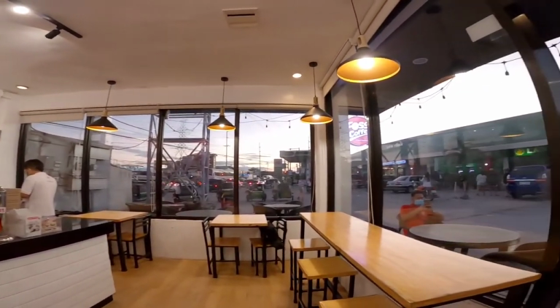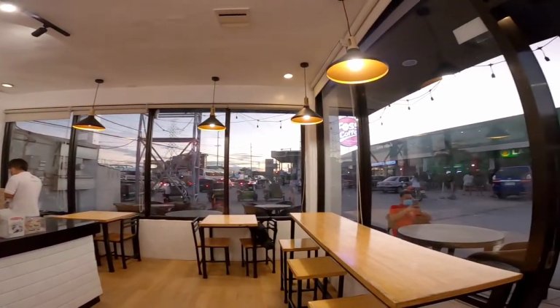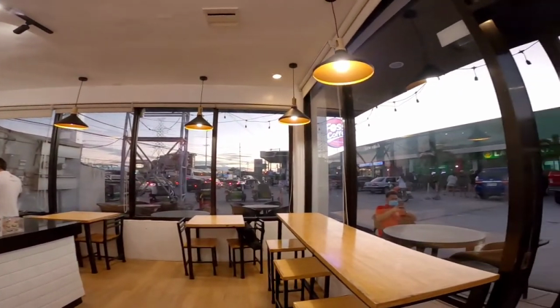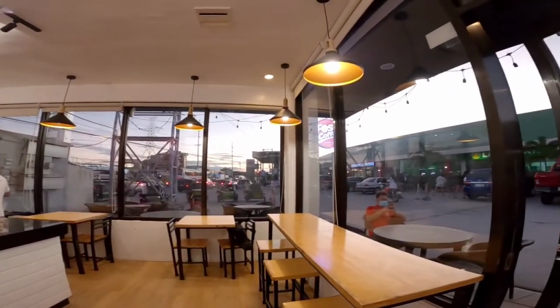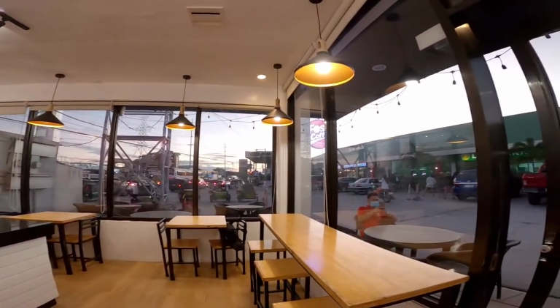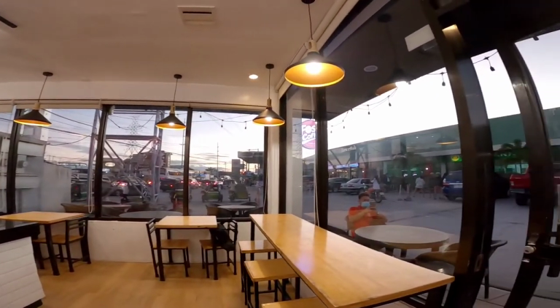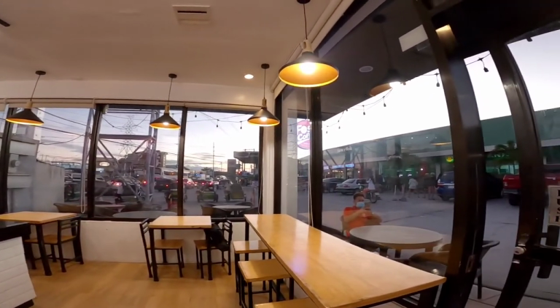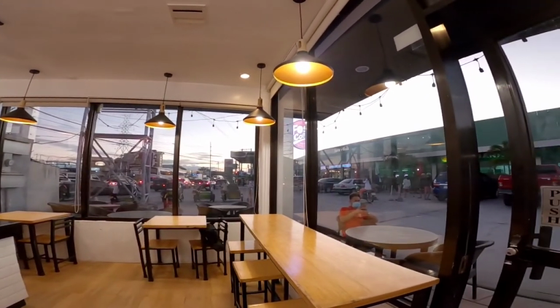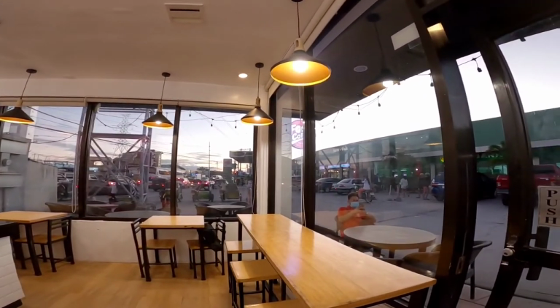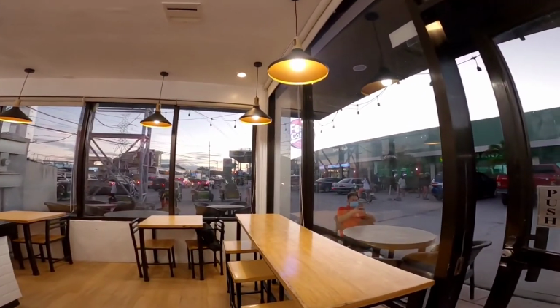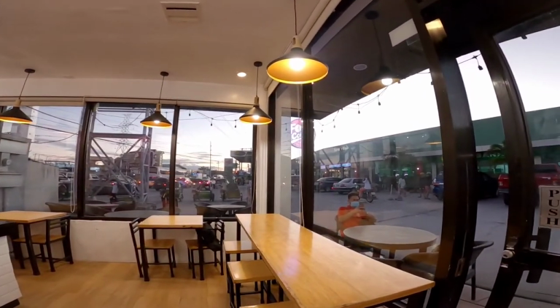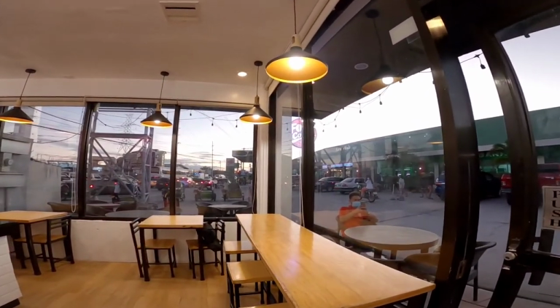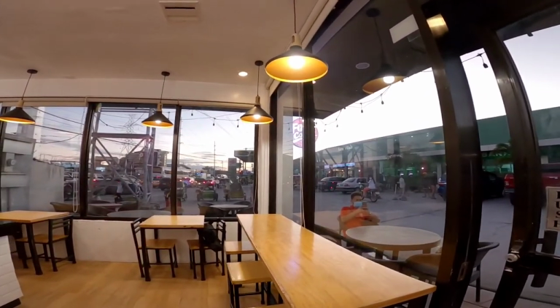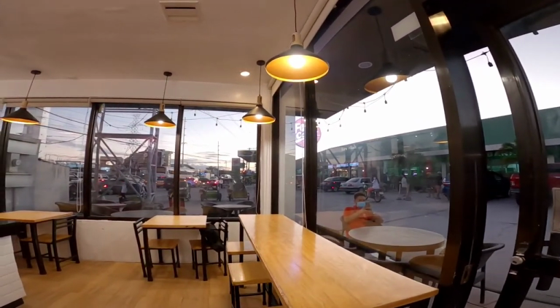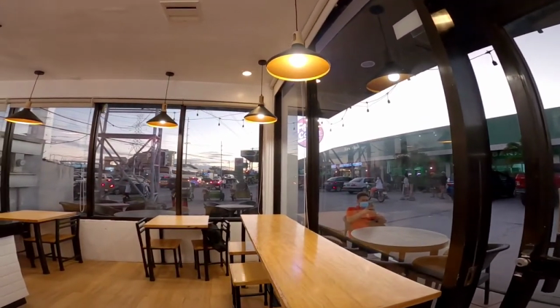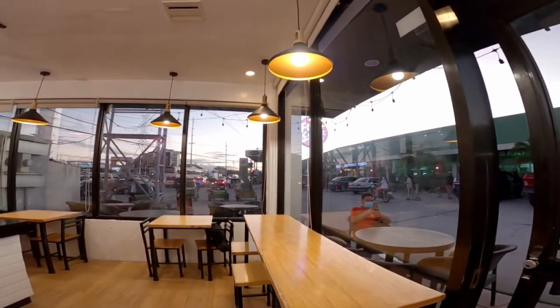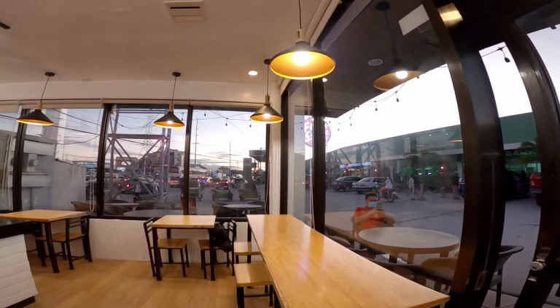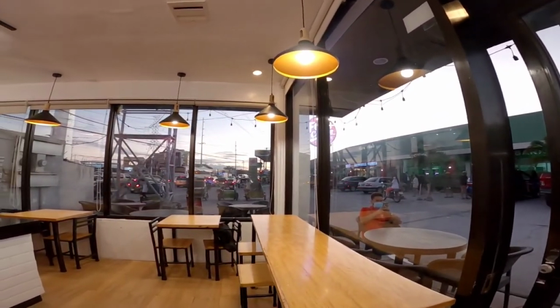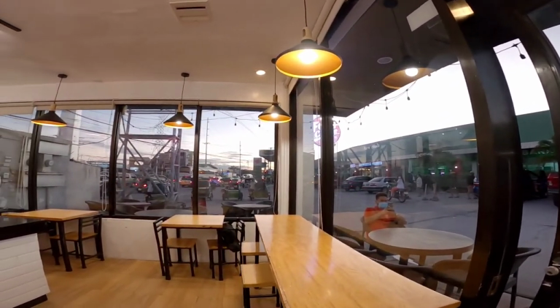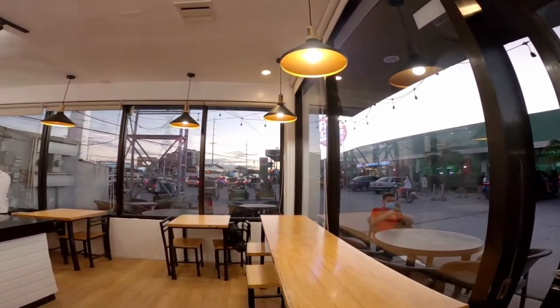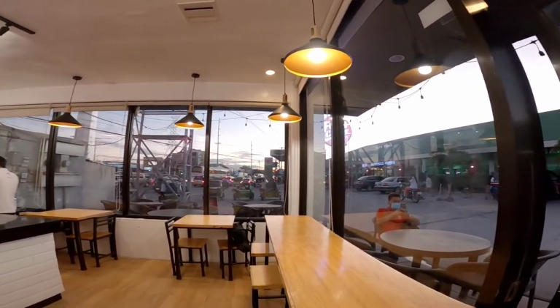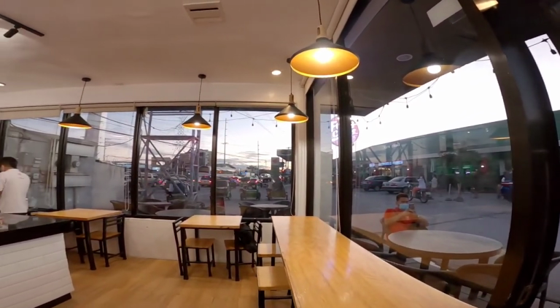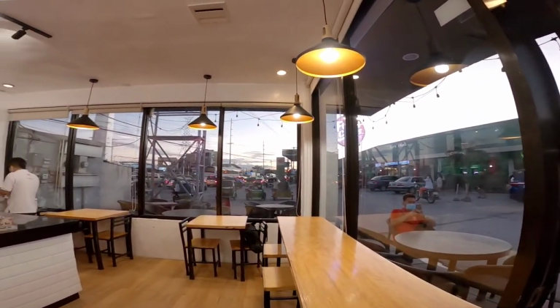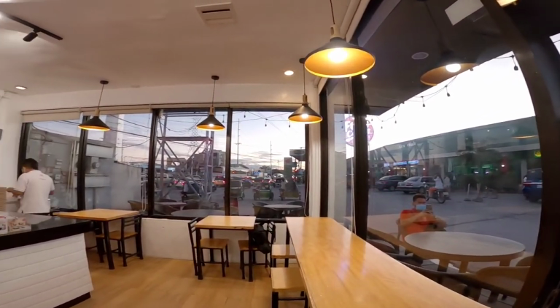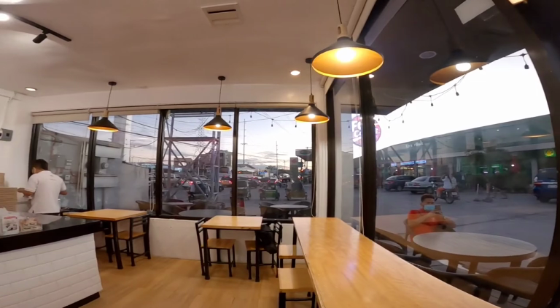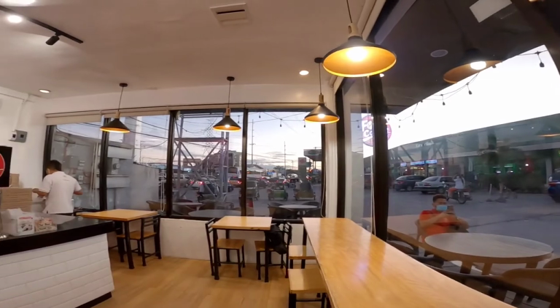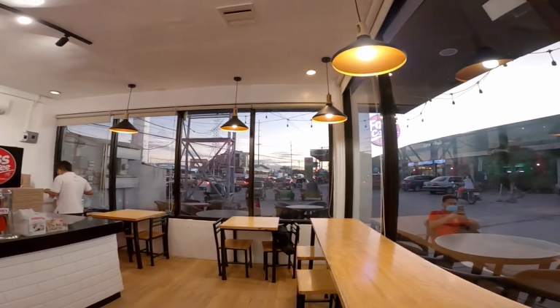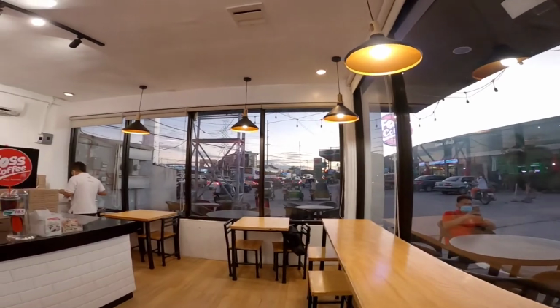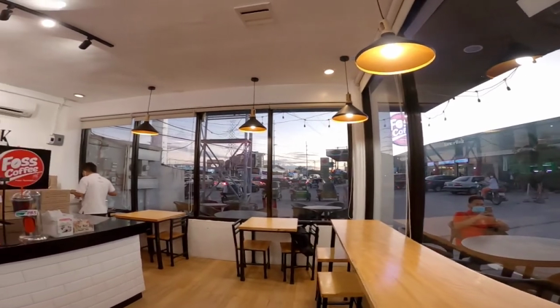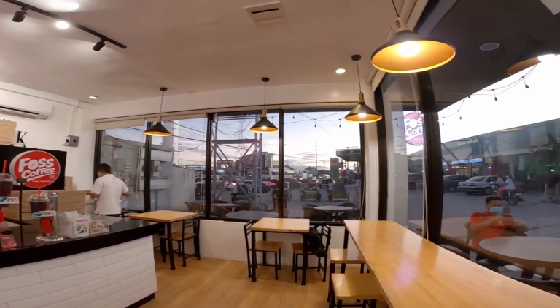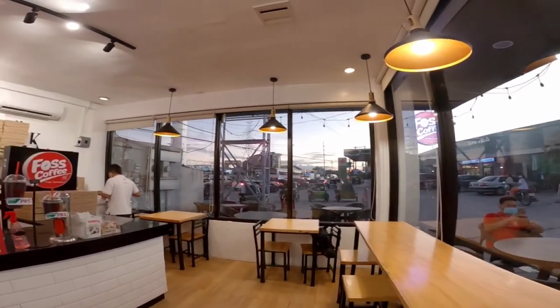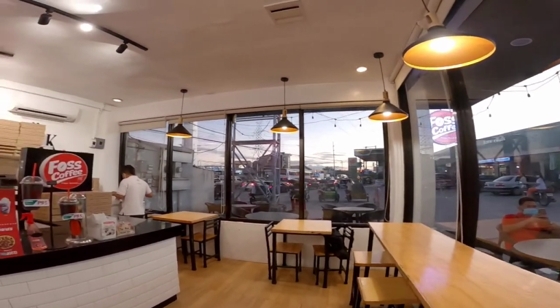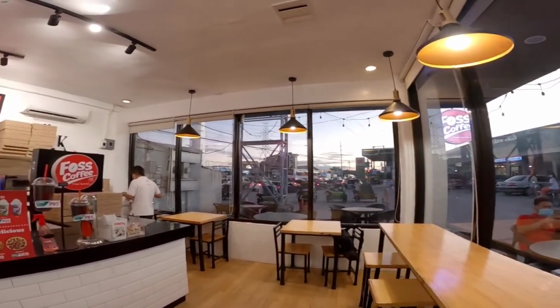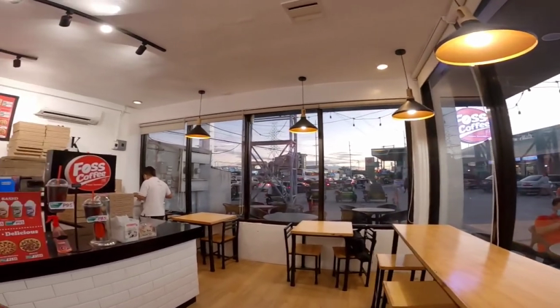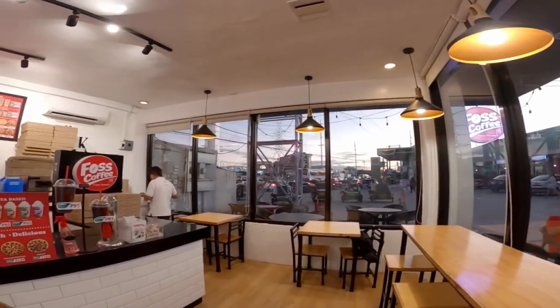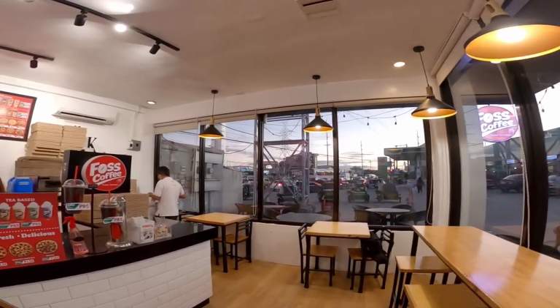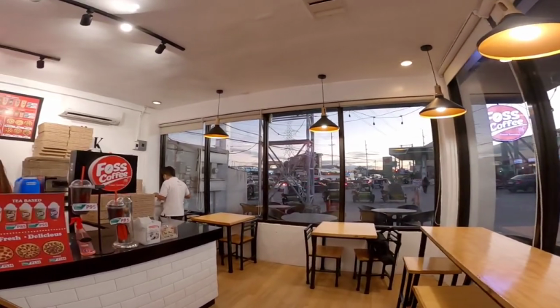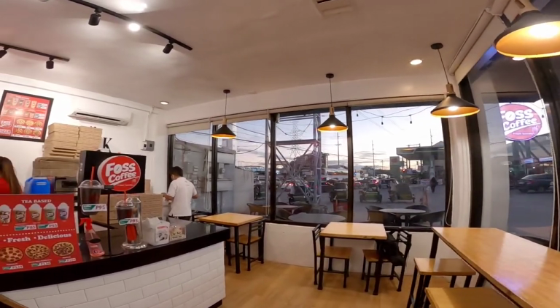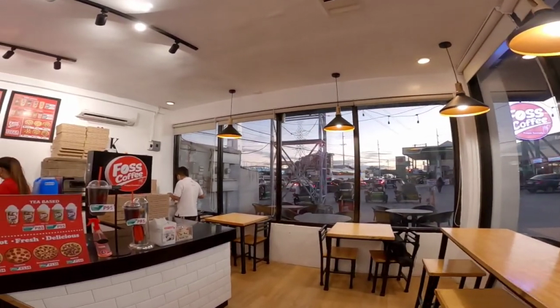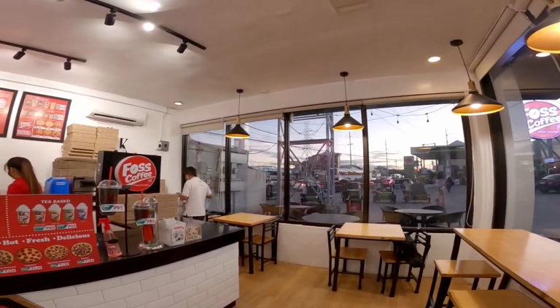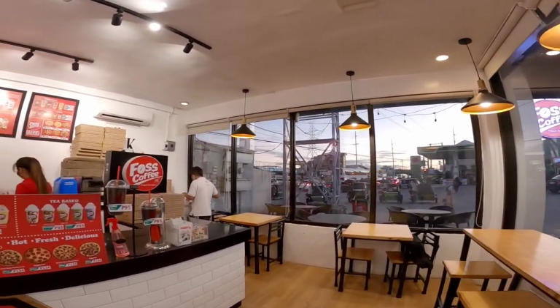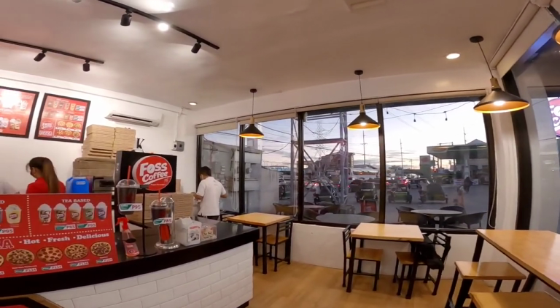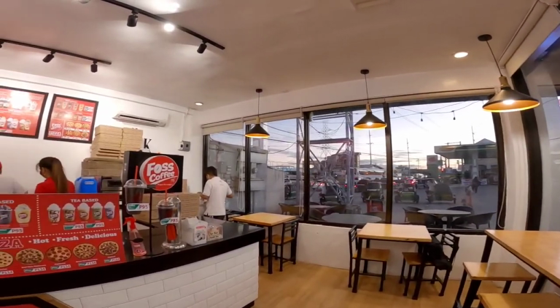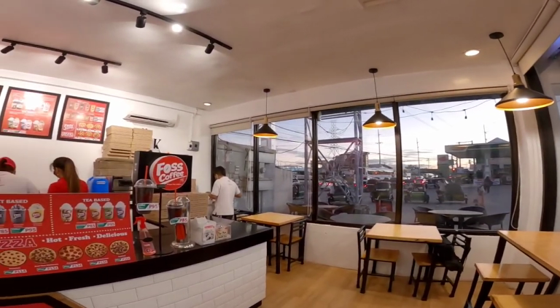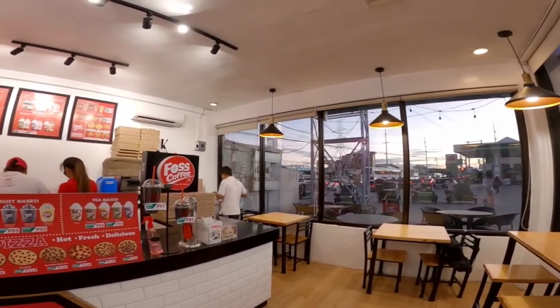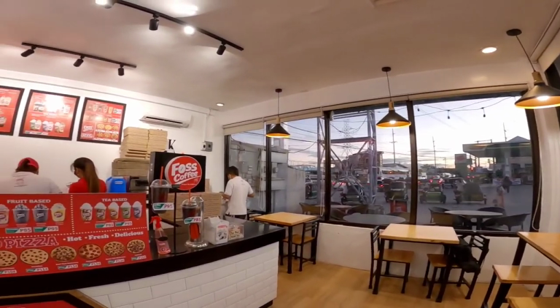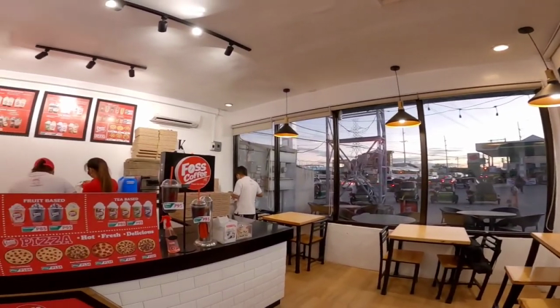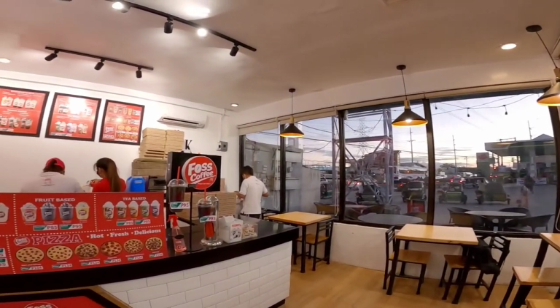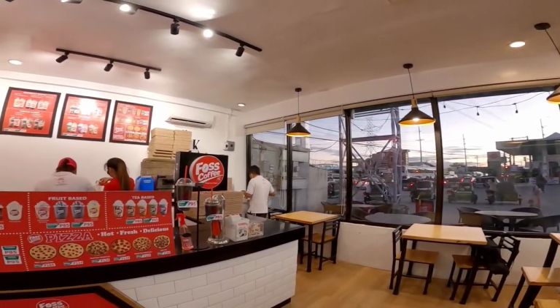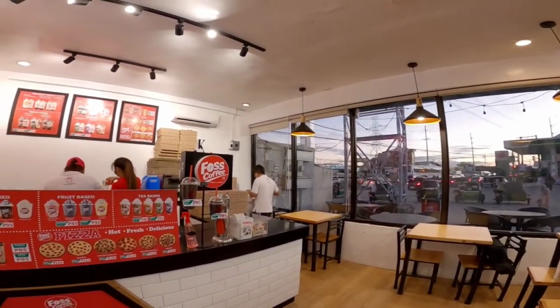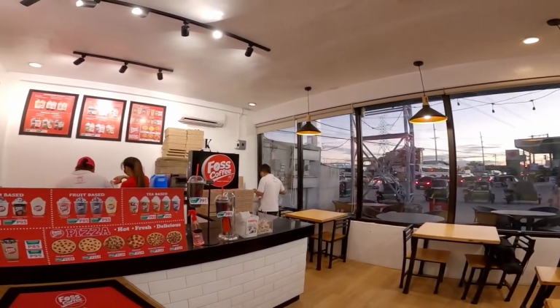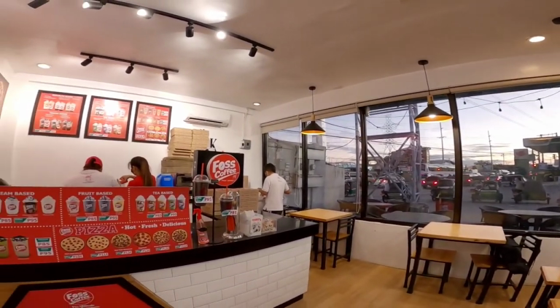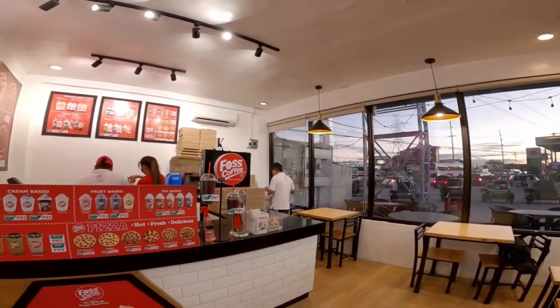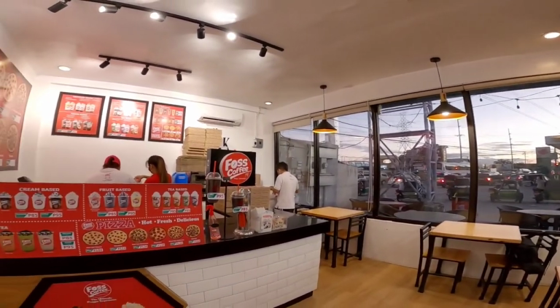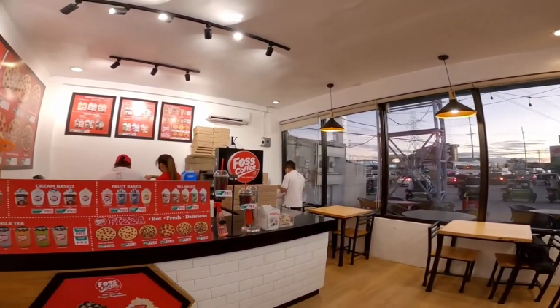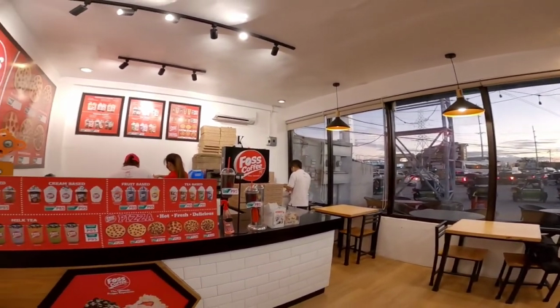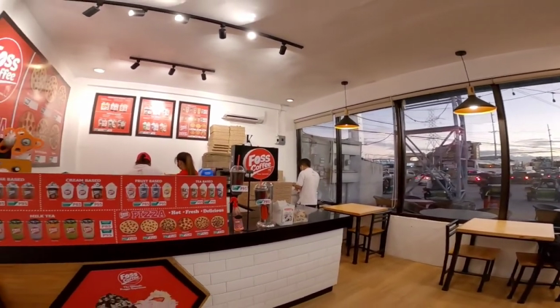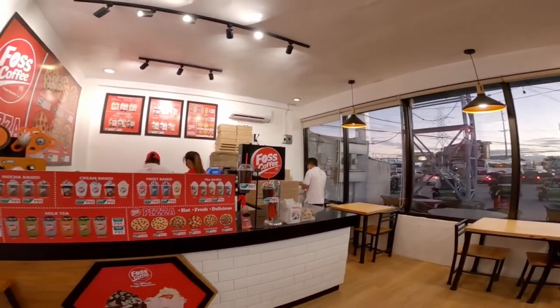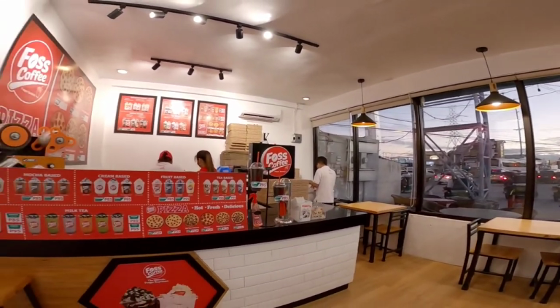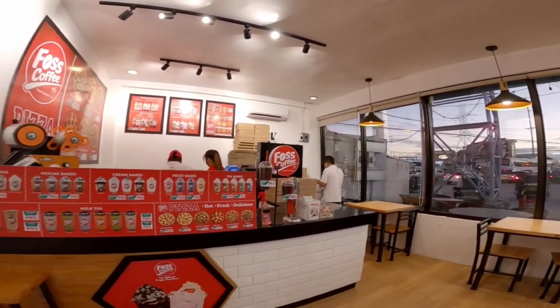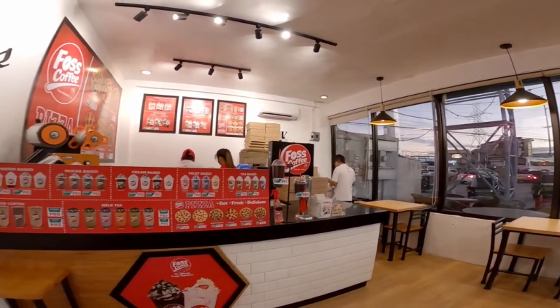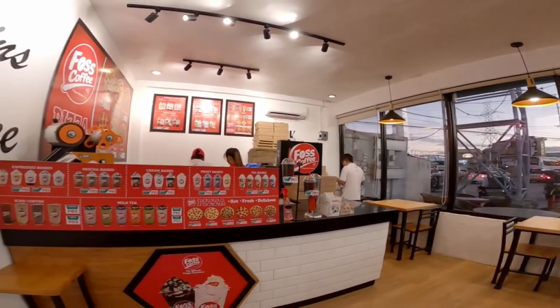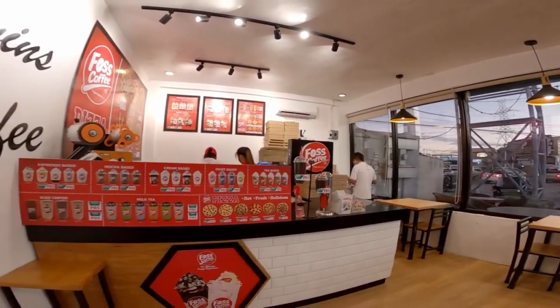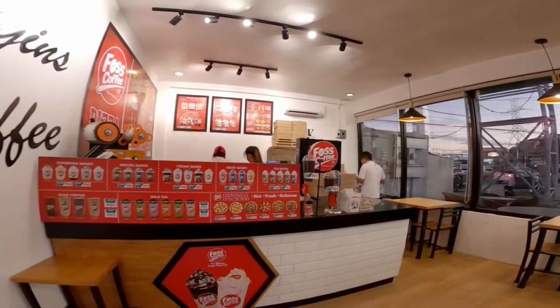So ayan, makikita nyo may mga tables and chairs dito sa pinakaloob. And then syempre sa pinakalabas is alfresco dining siya.